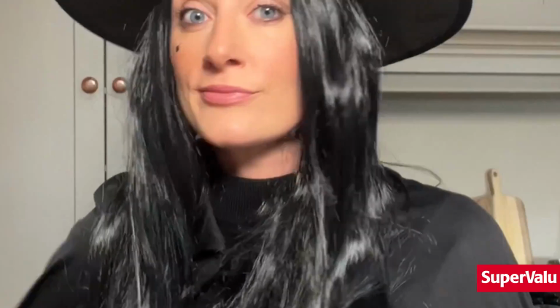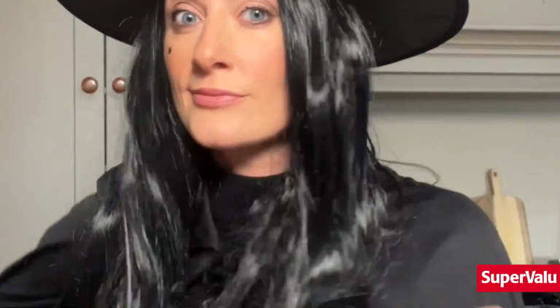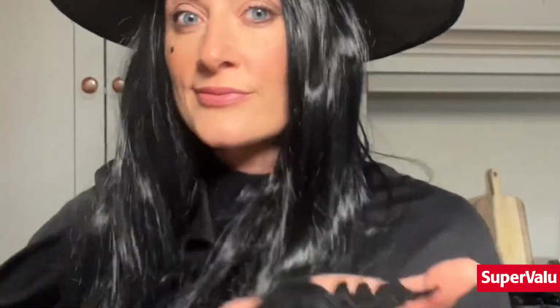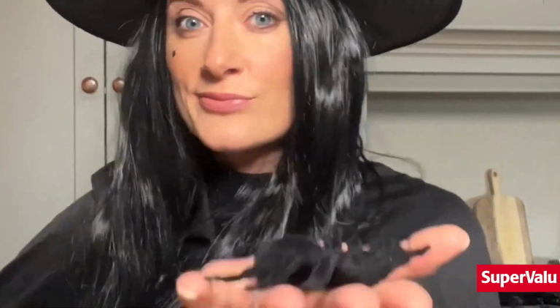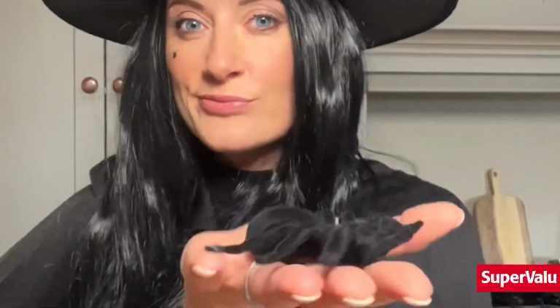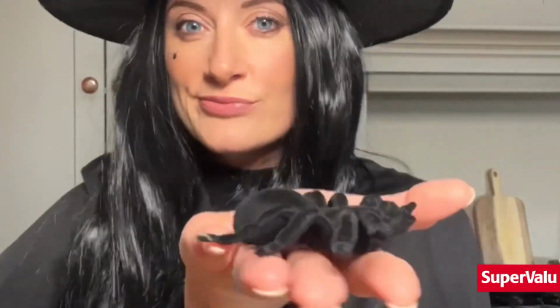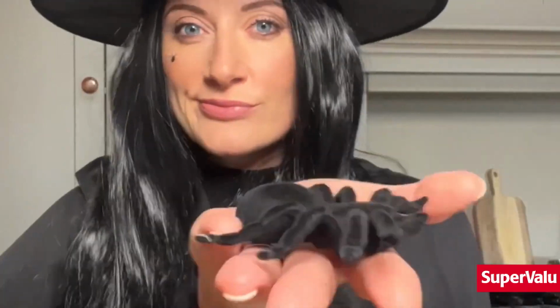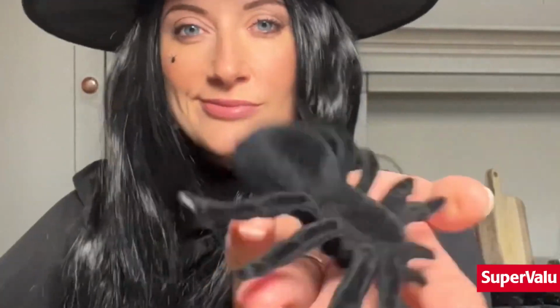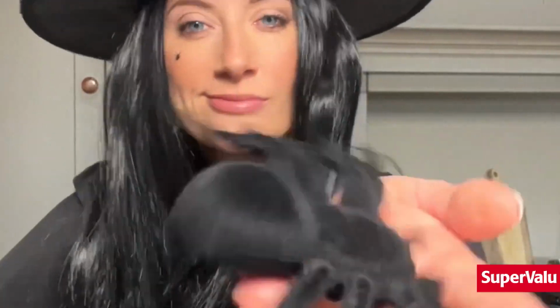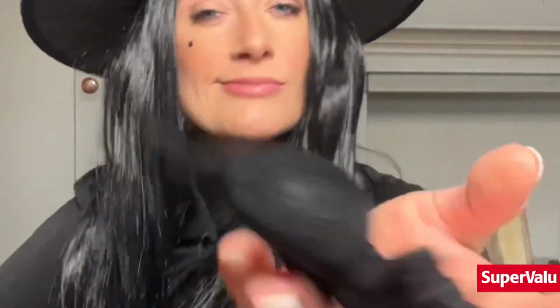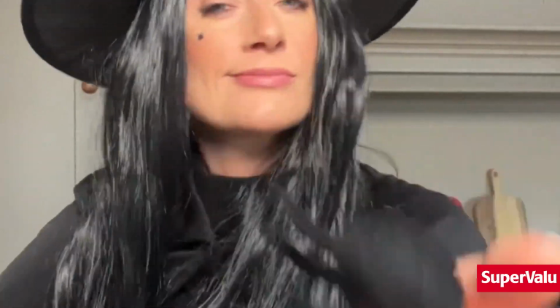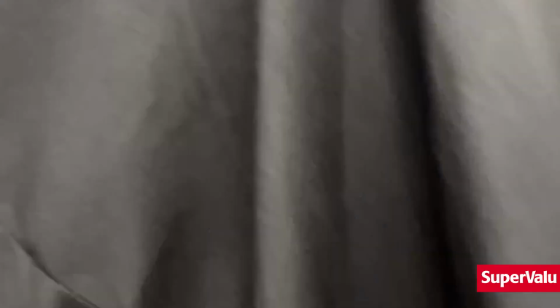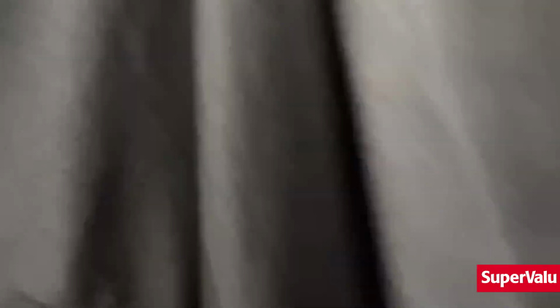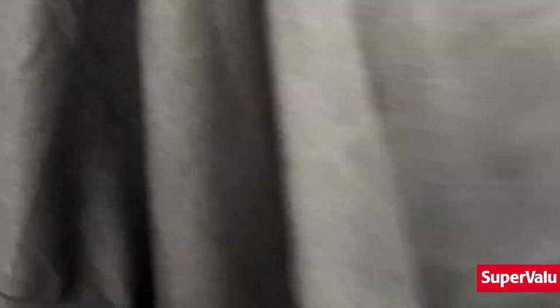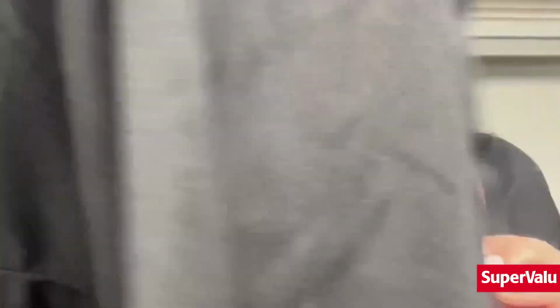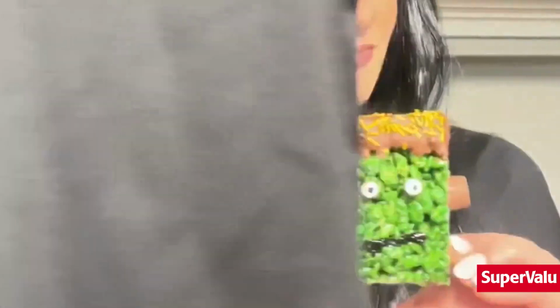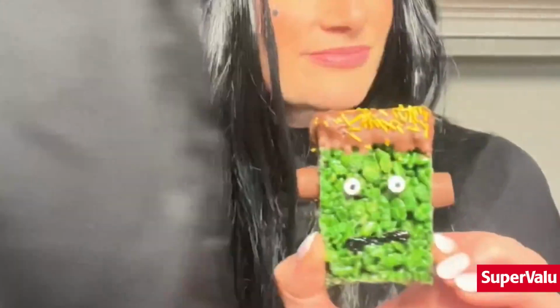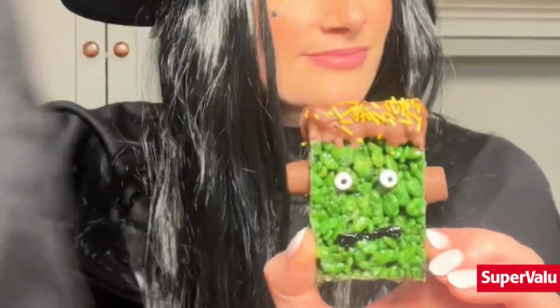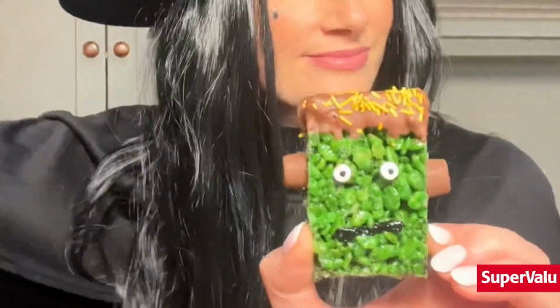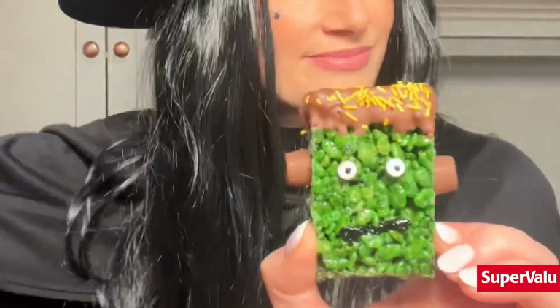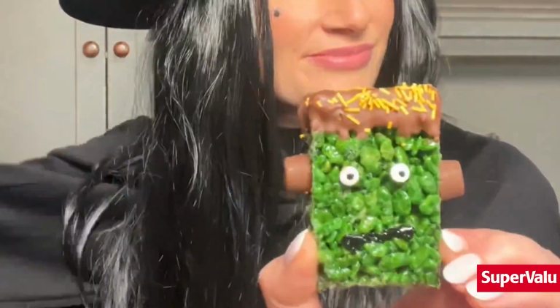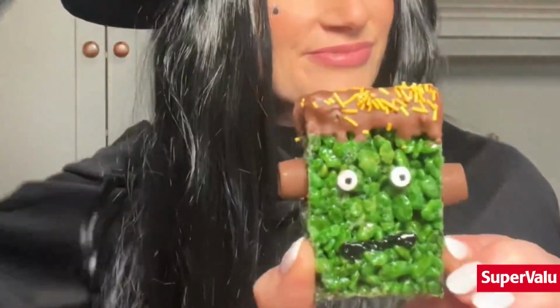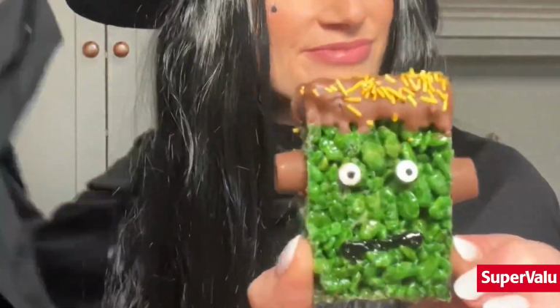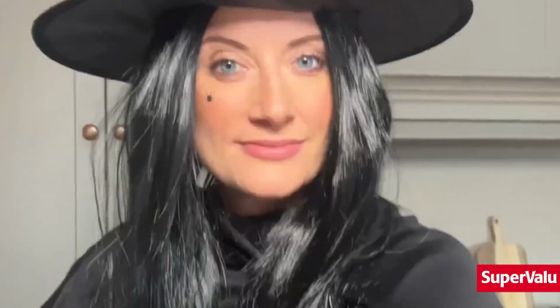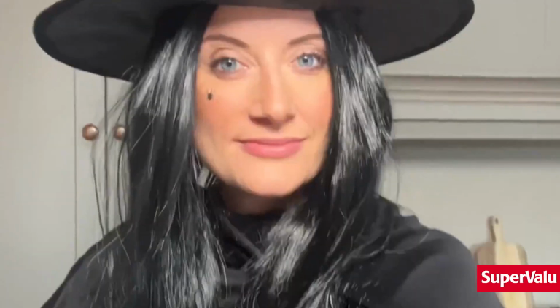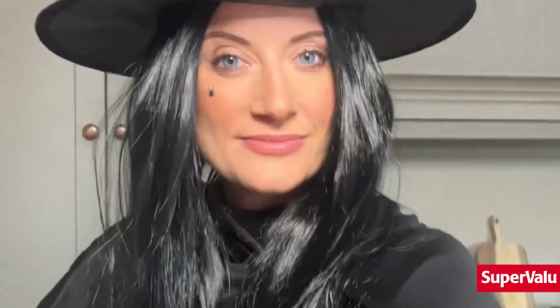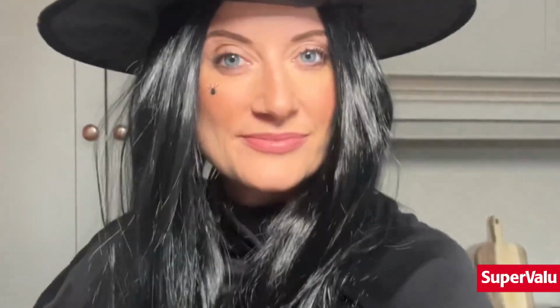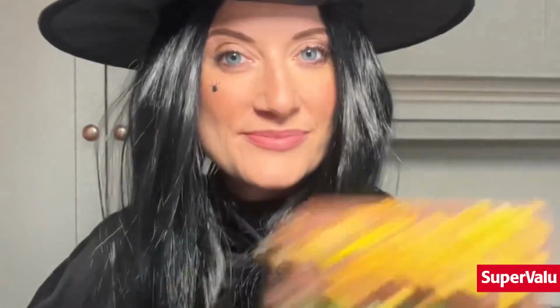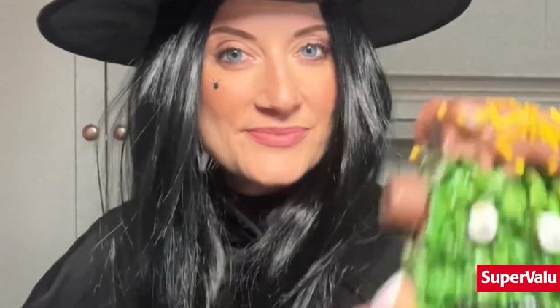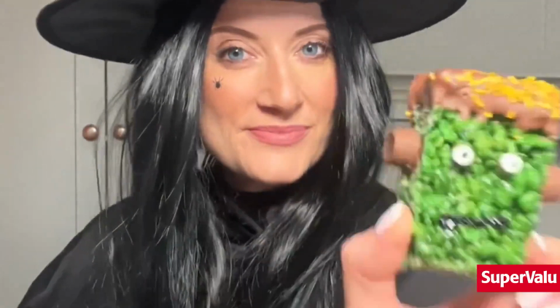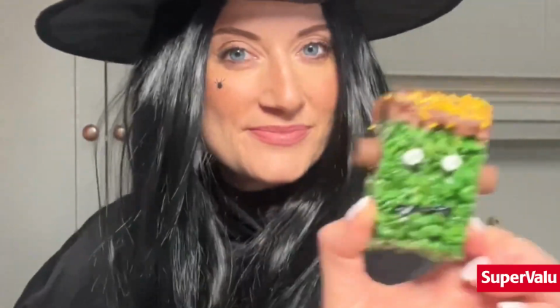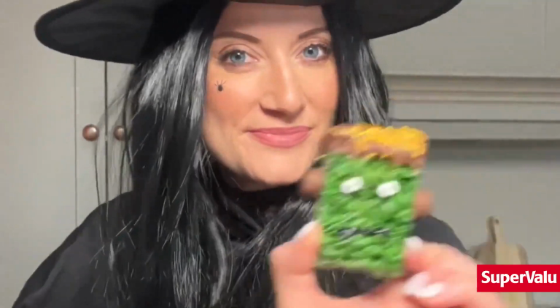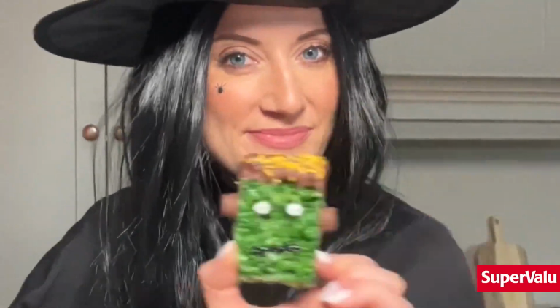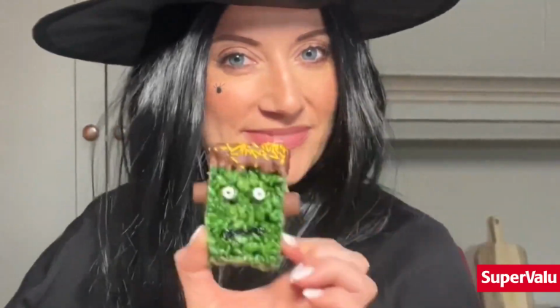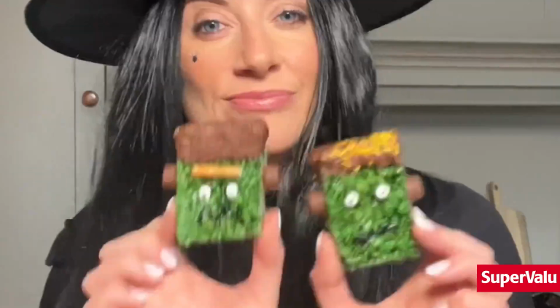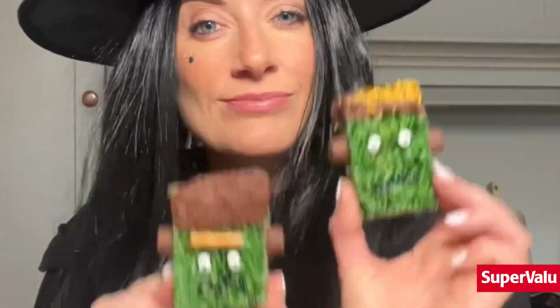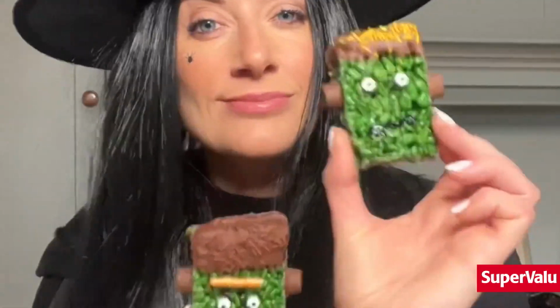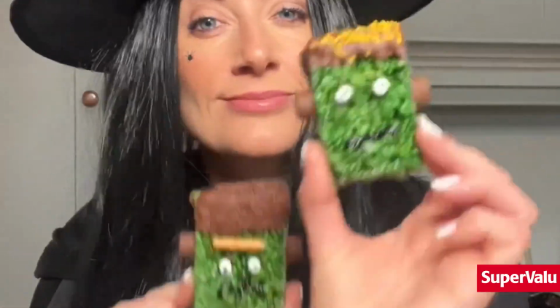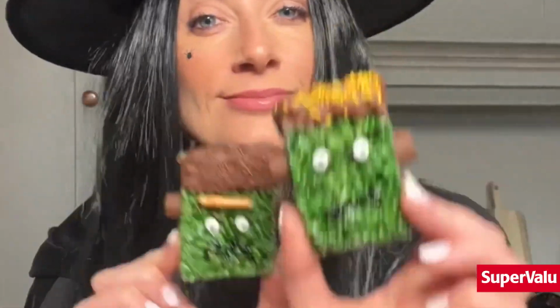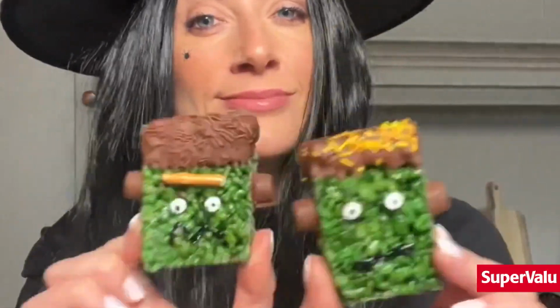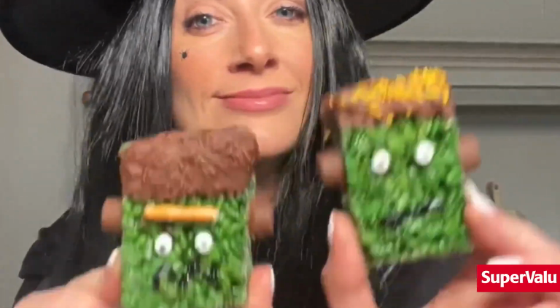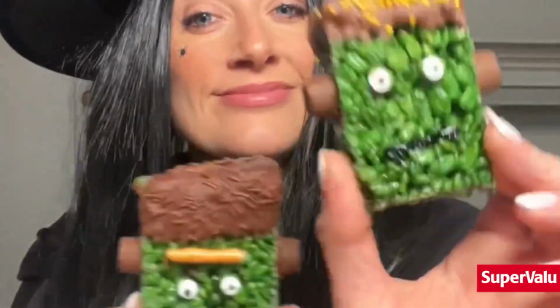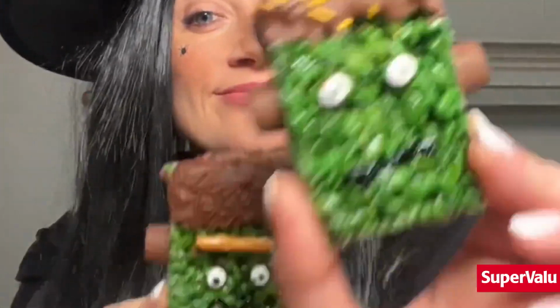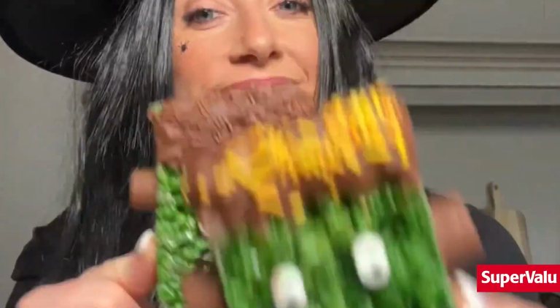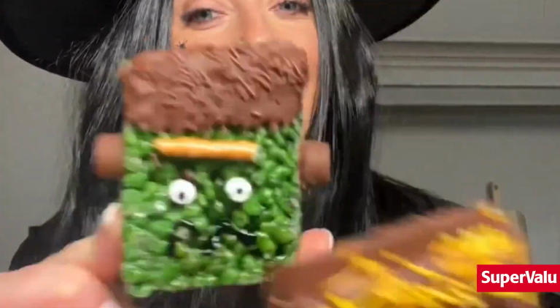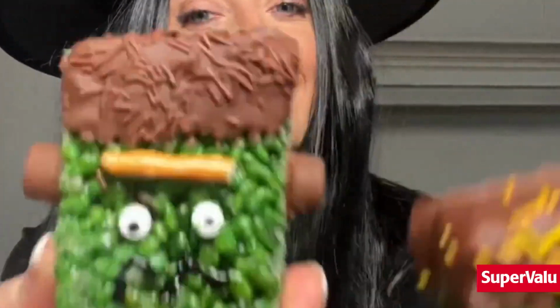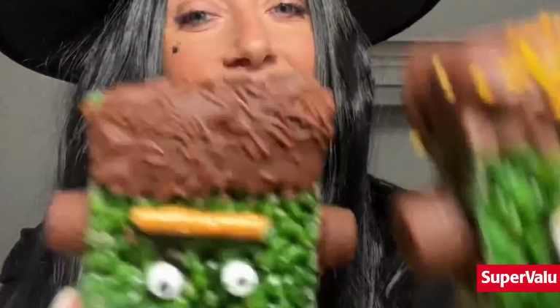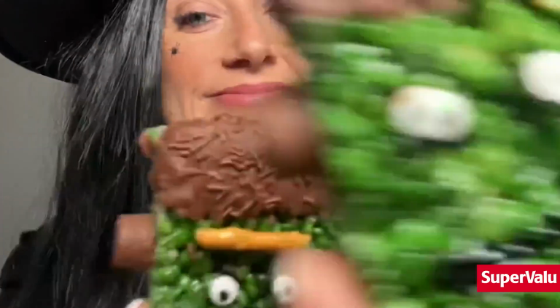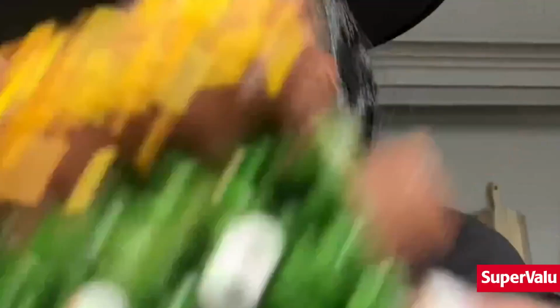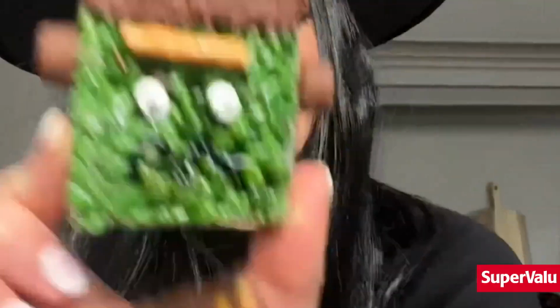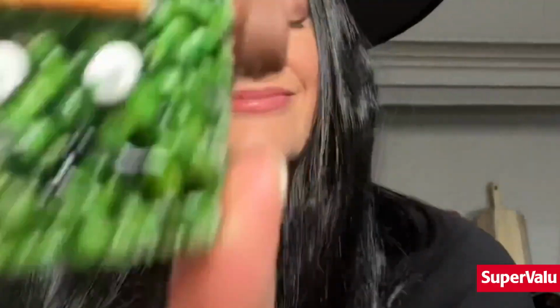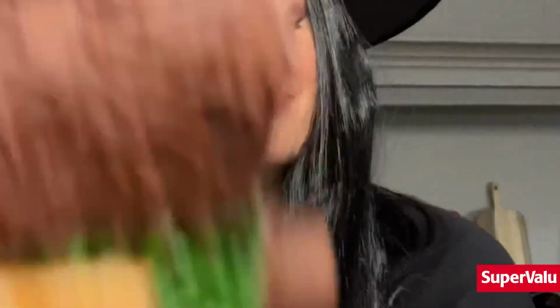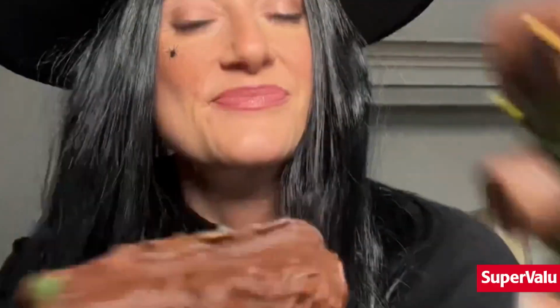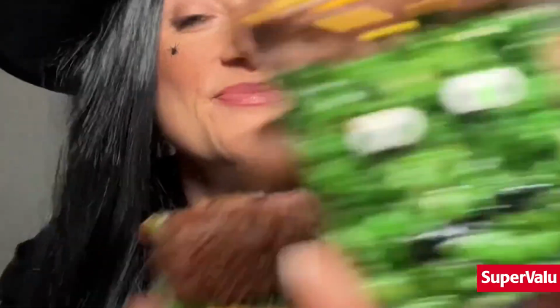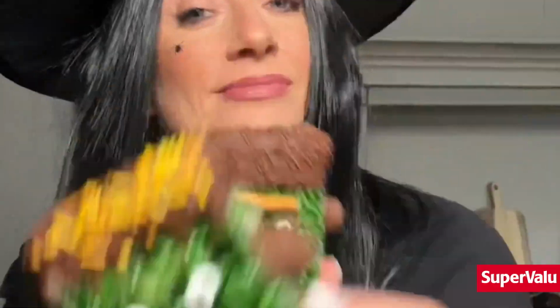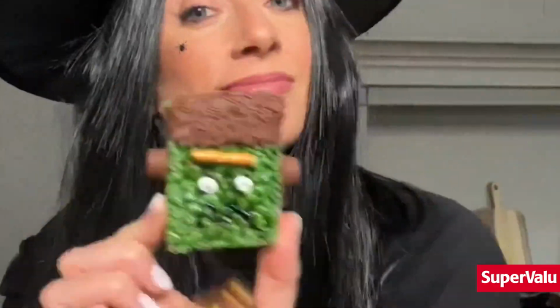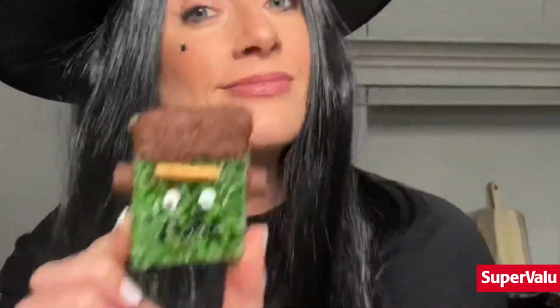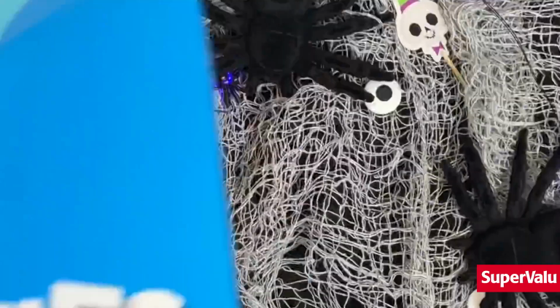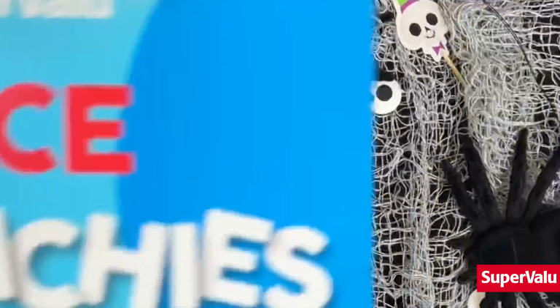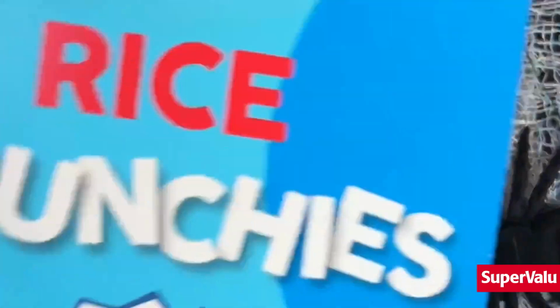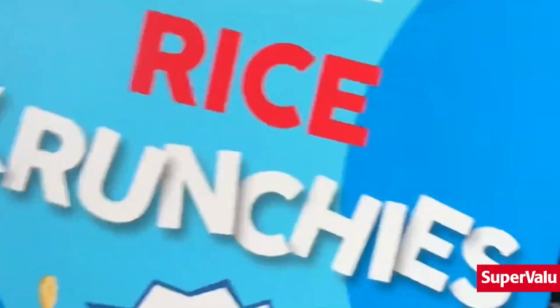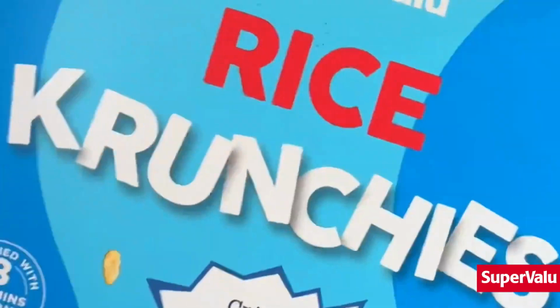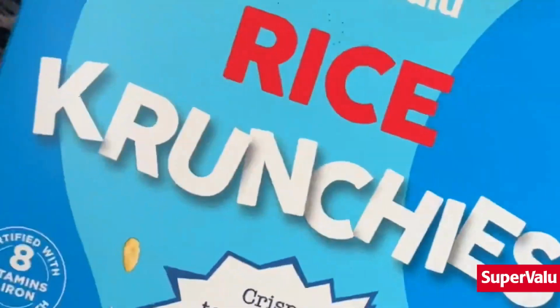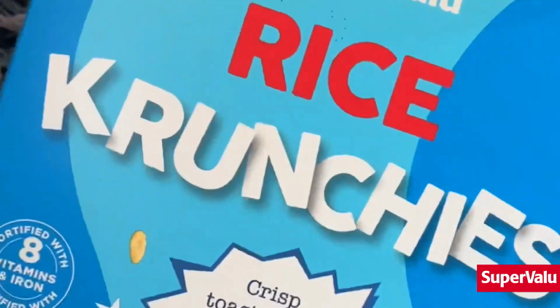Happy Halloween everyone! It's spooky season and I have the perfect bake to try with the kids. These Frankenstein Rice Crunchies are delicious.